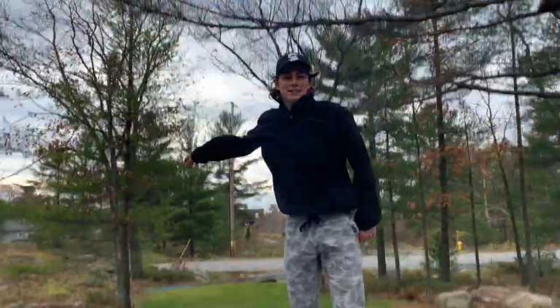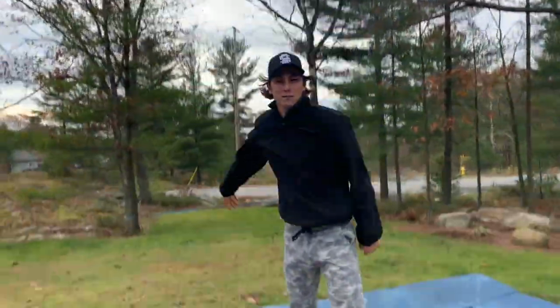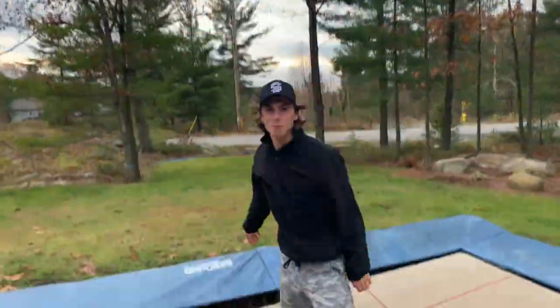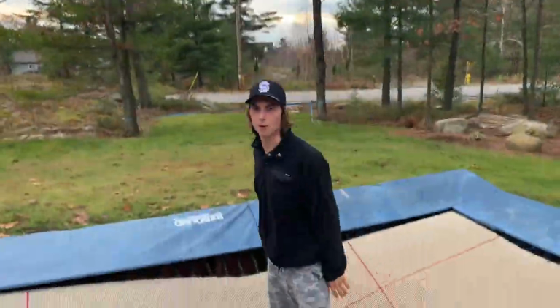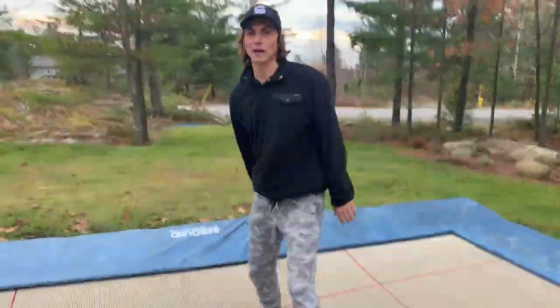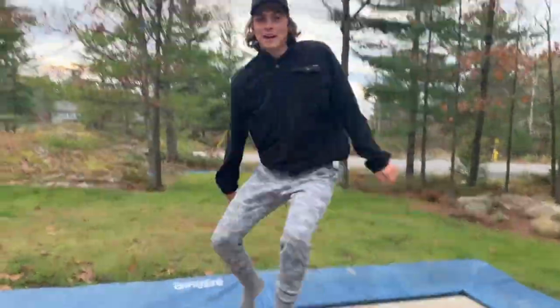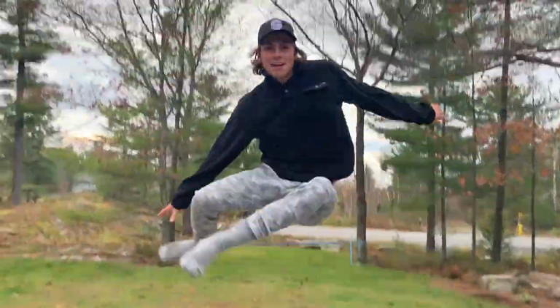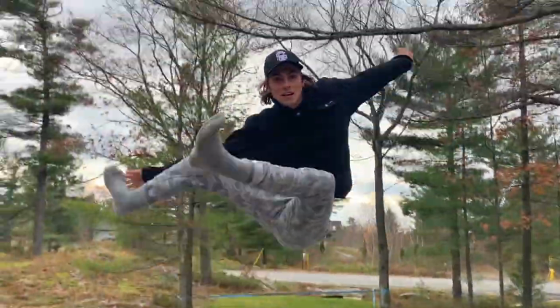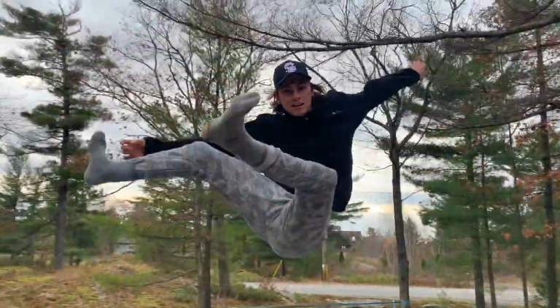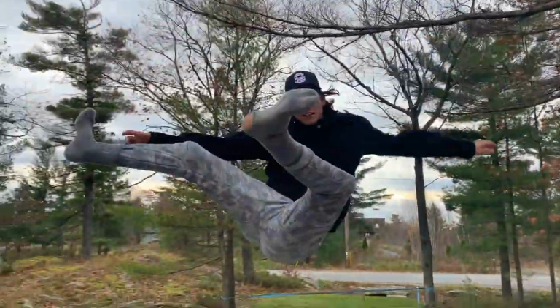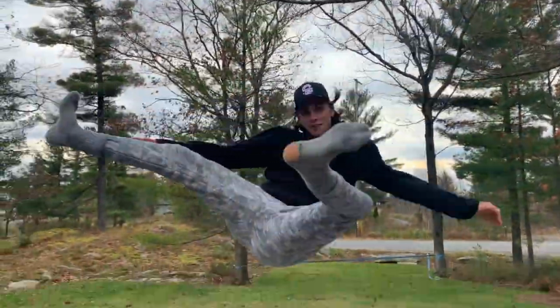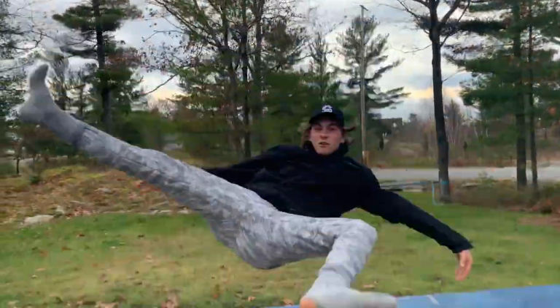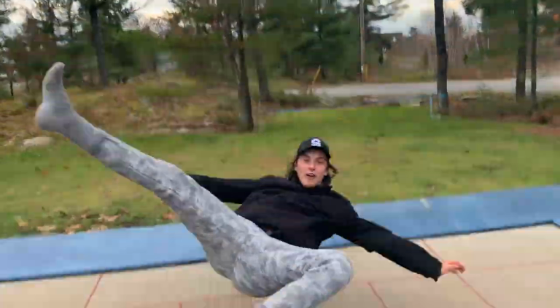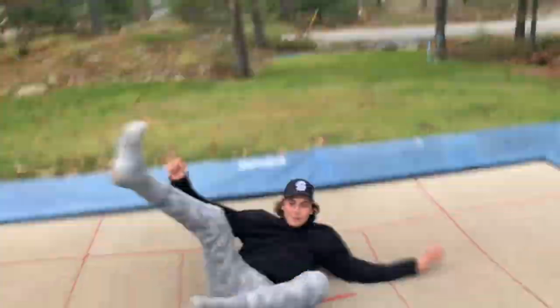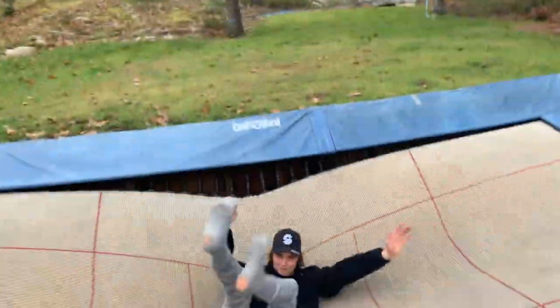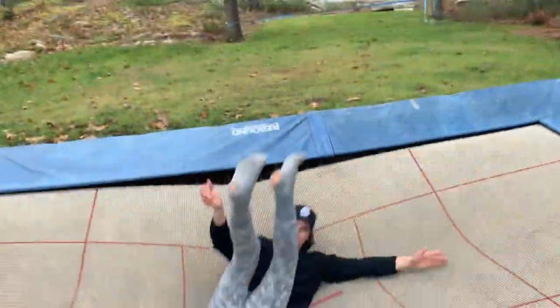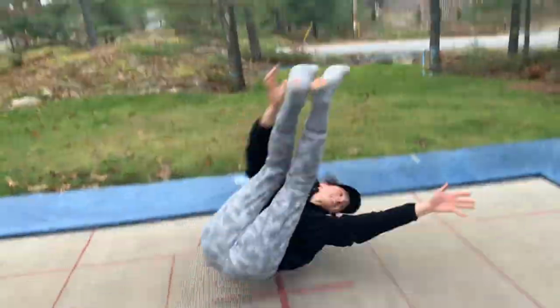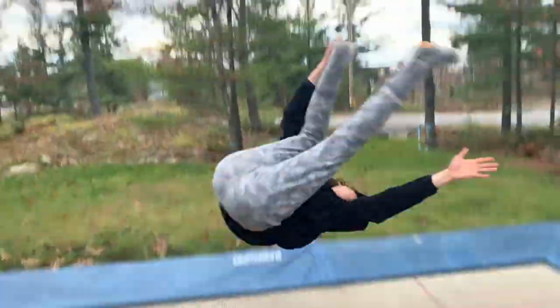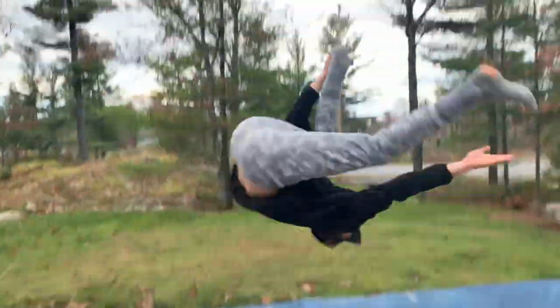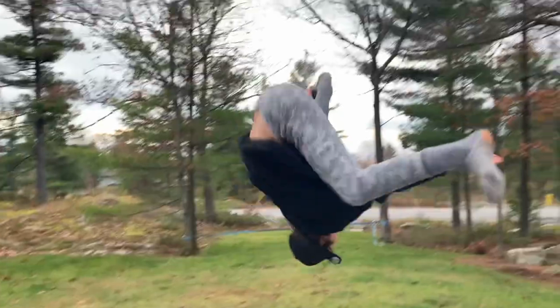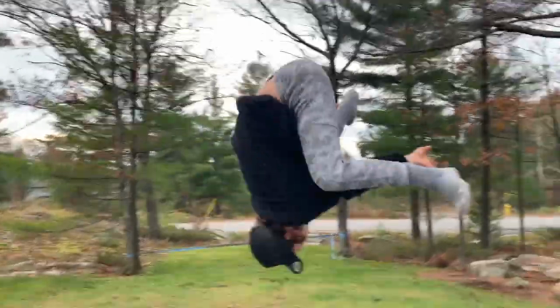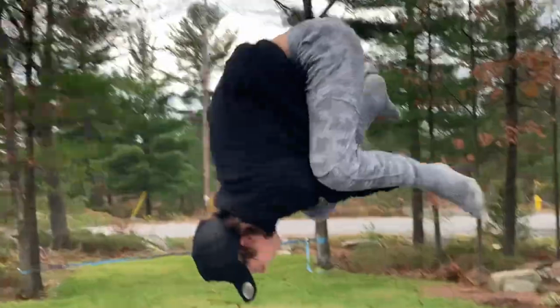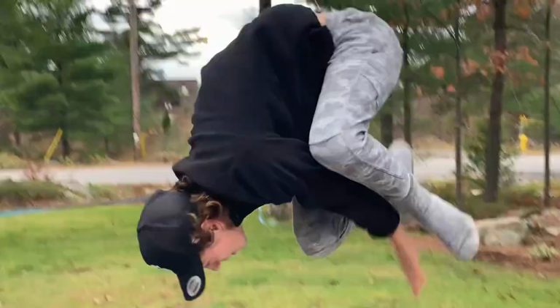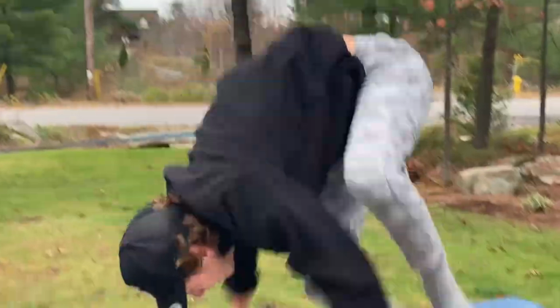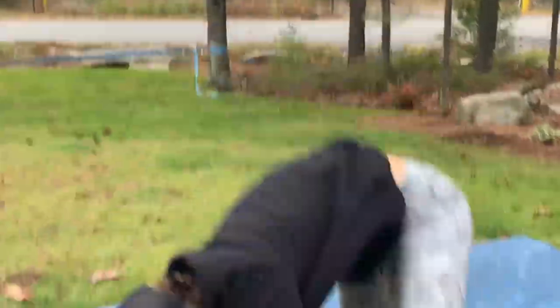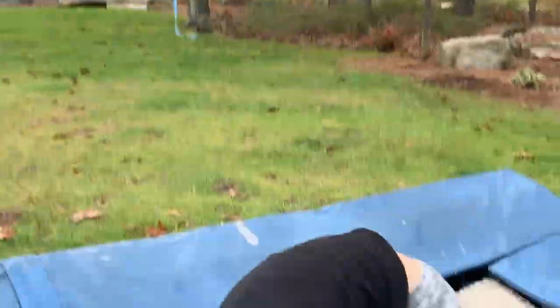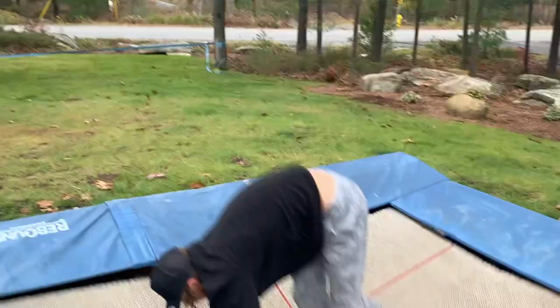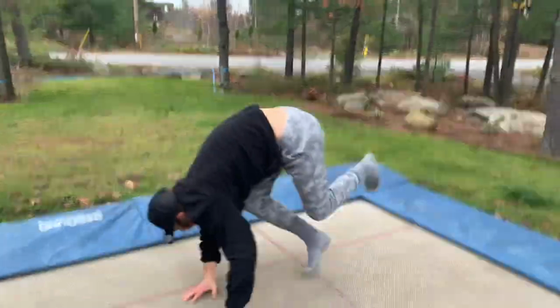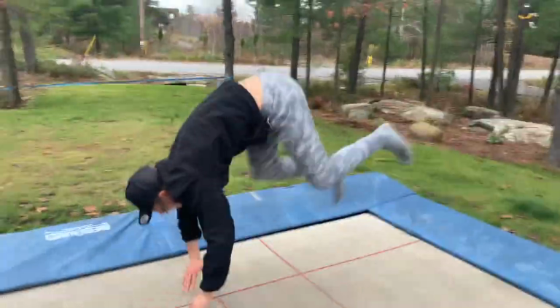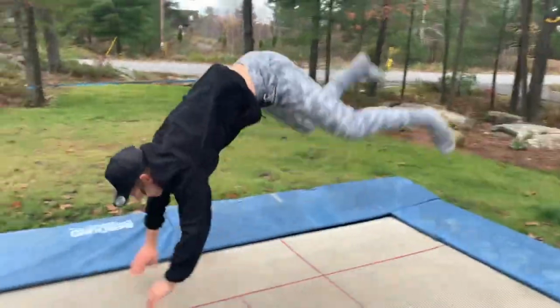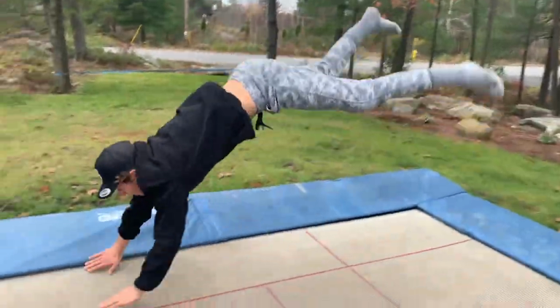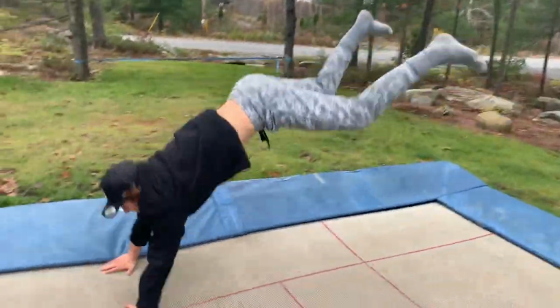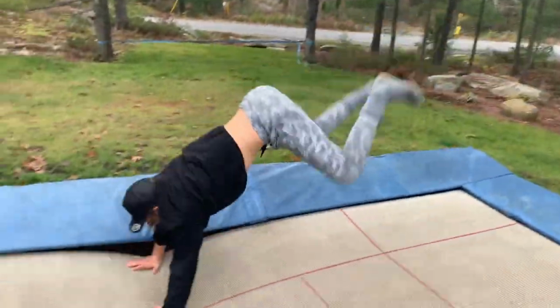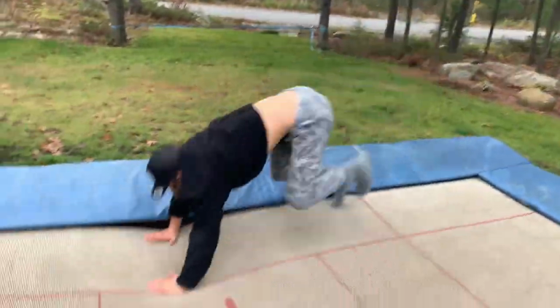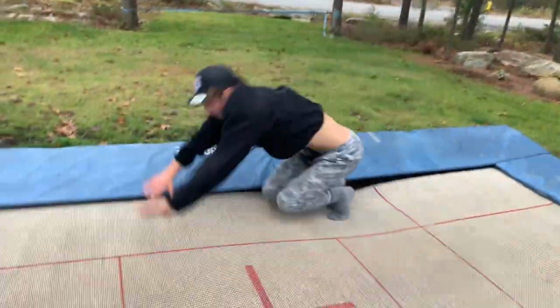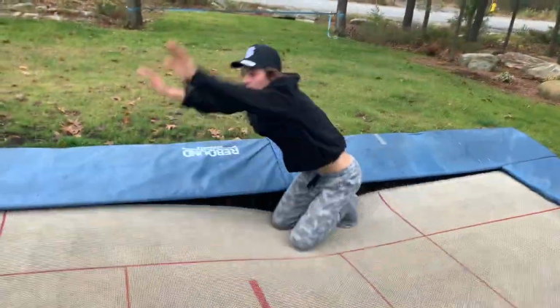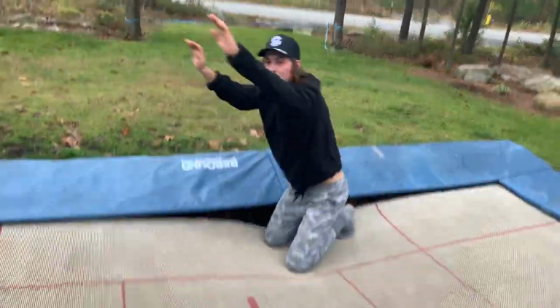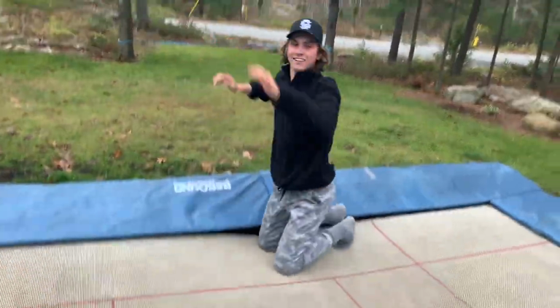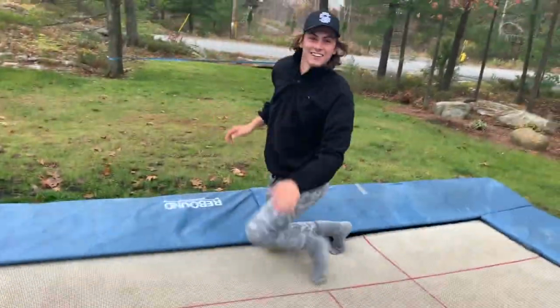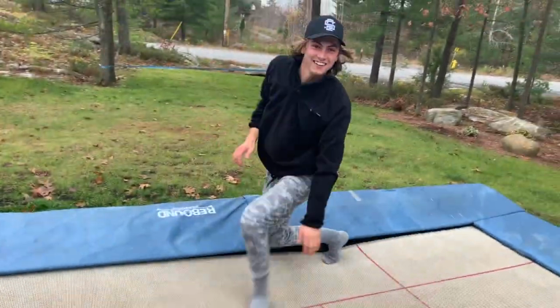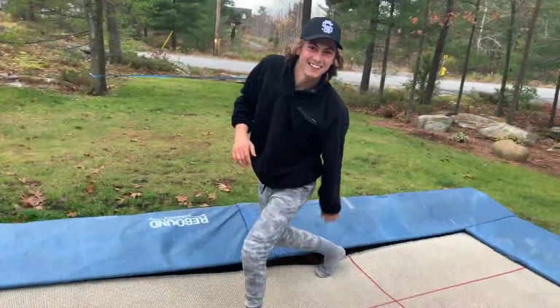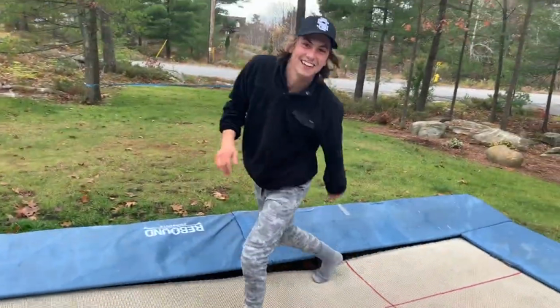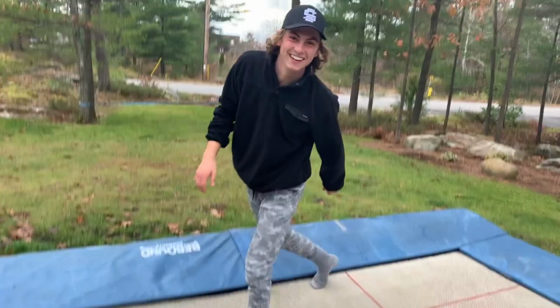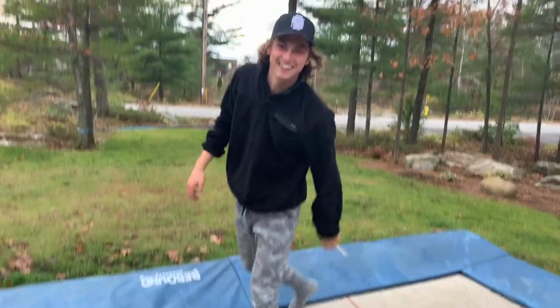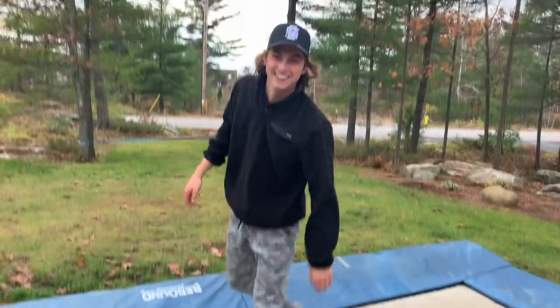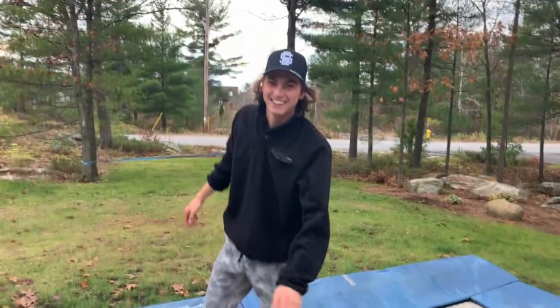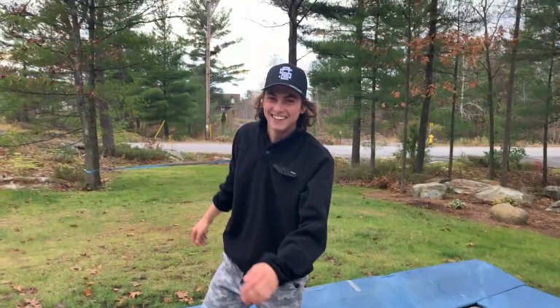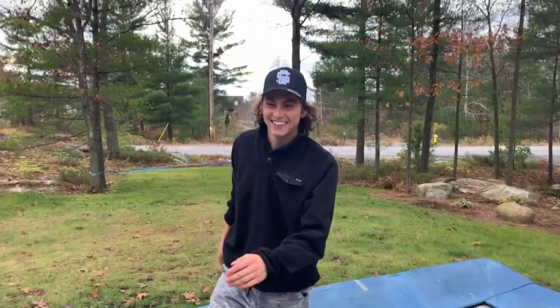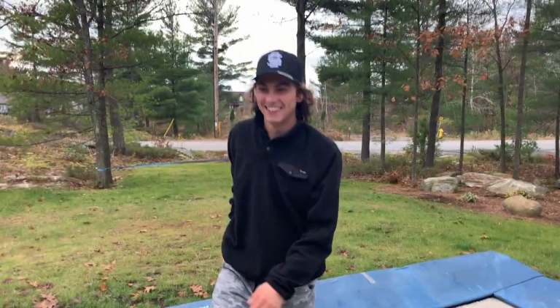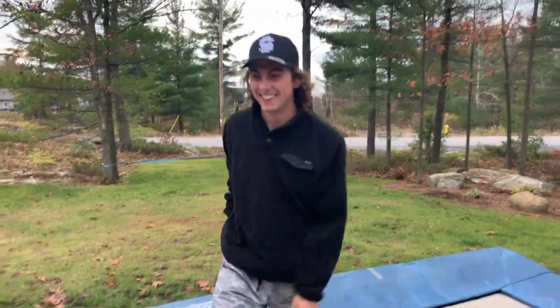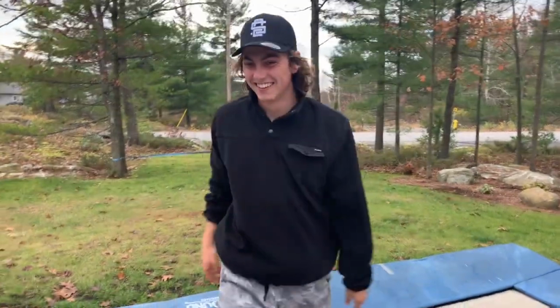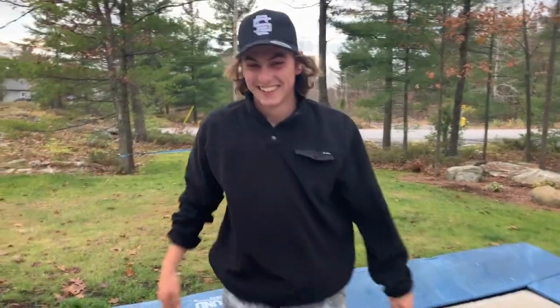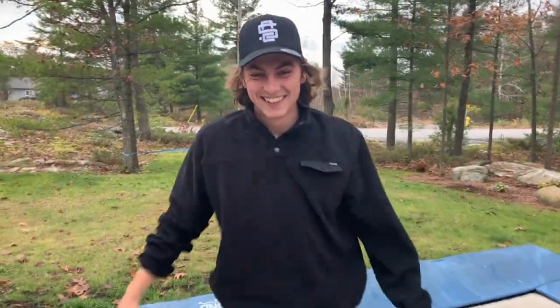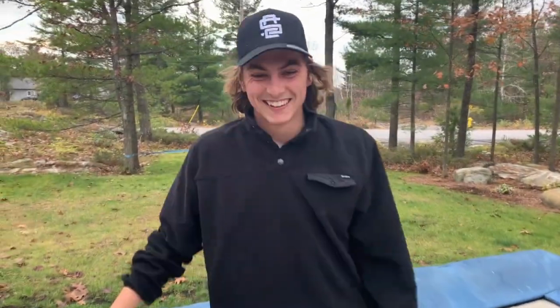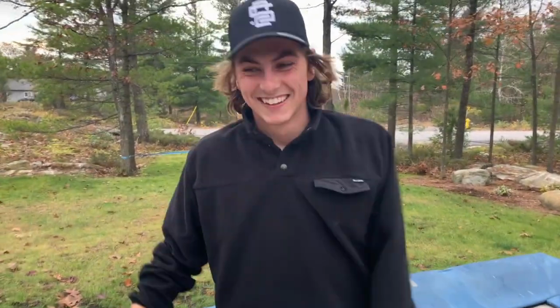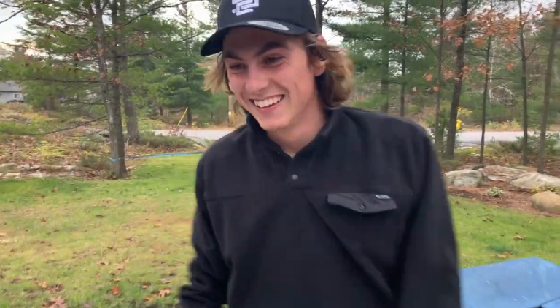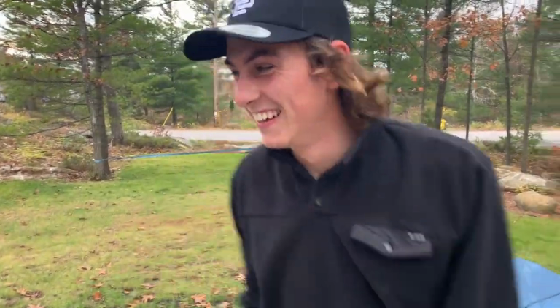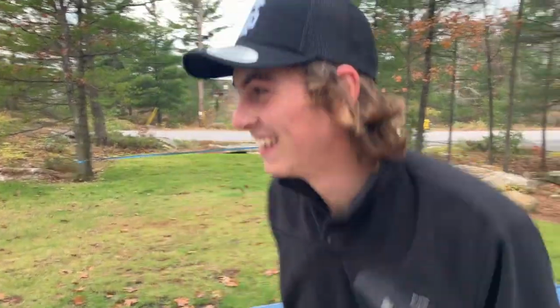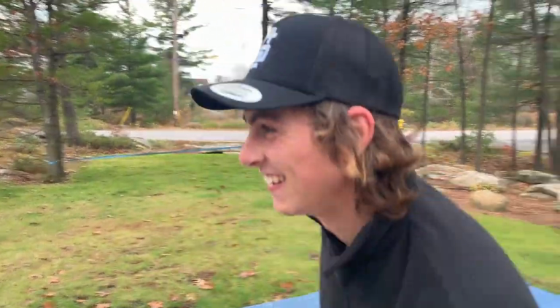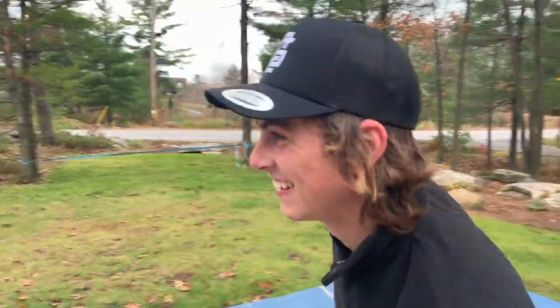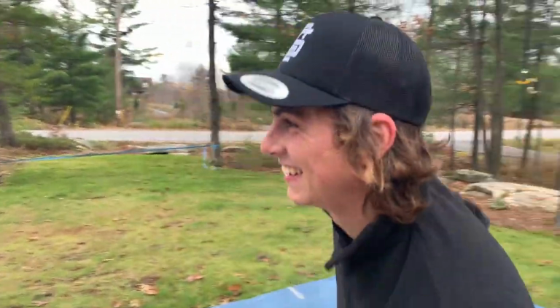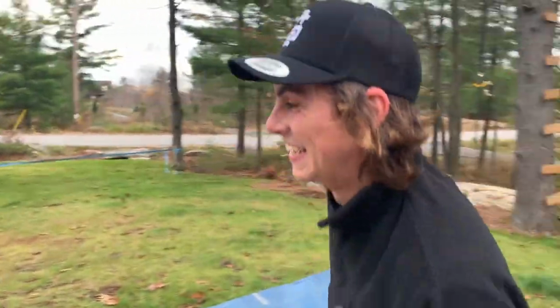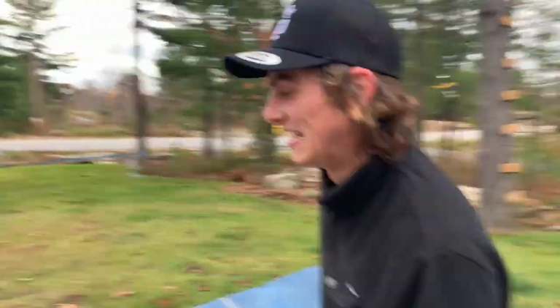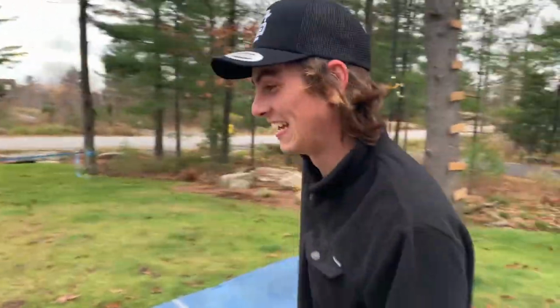It's your boy Safety Grab Mike. It's Safety Grab Mike. What are we learning today?